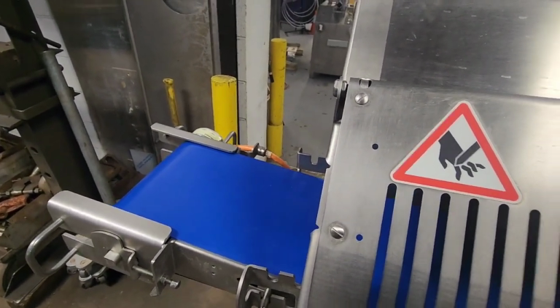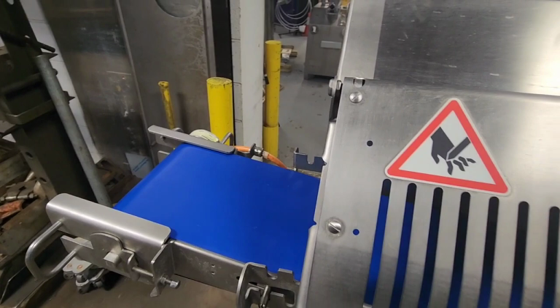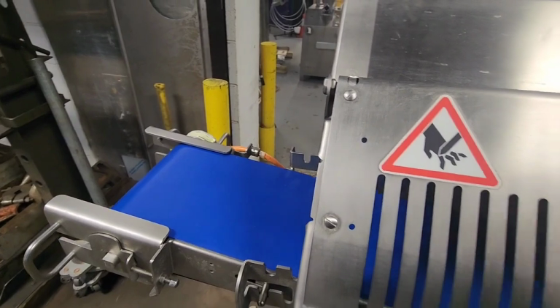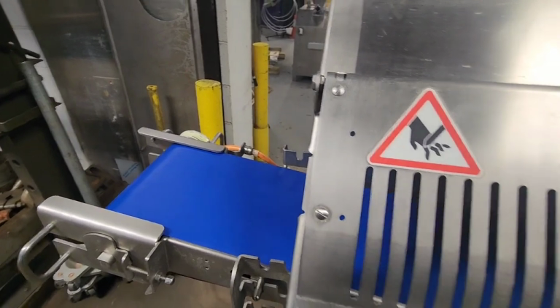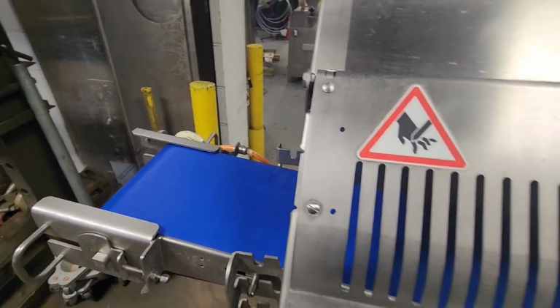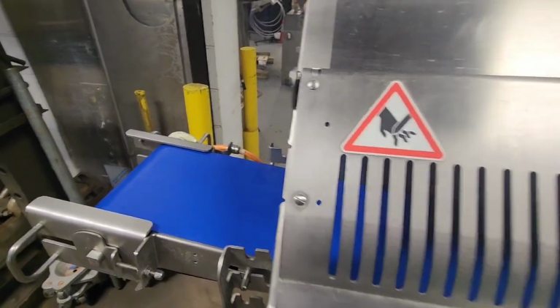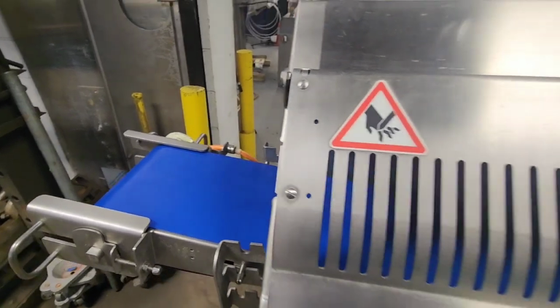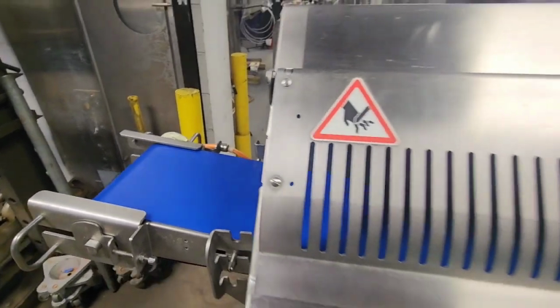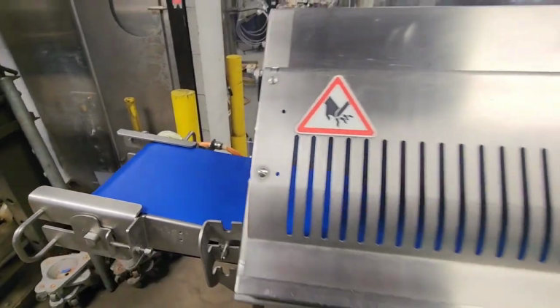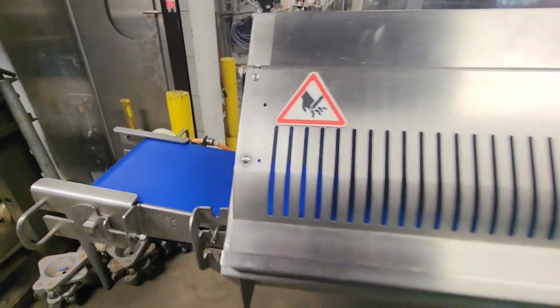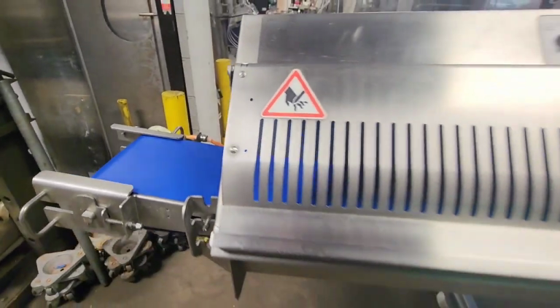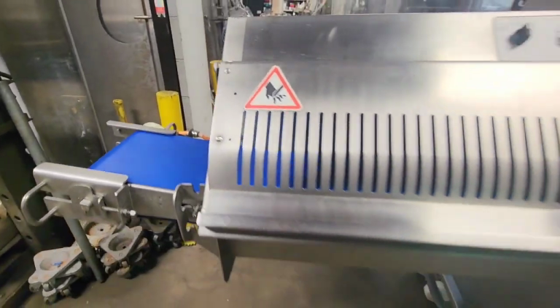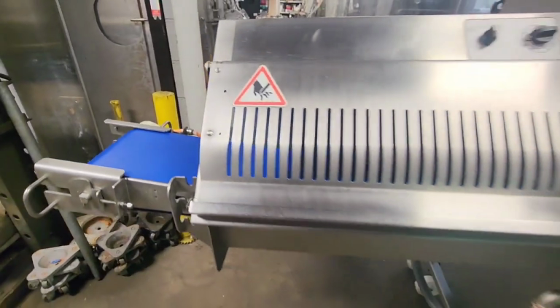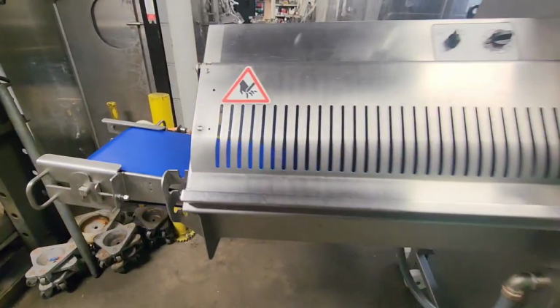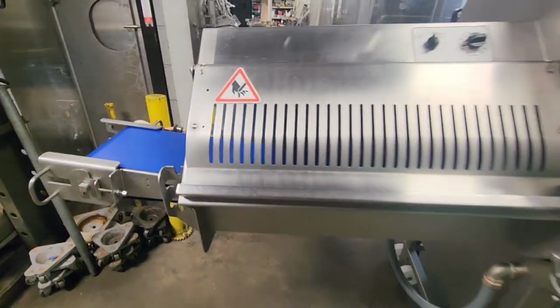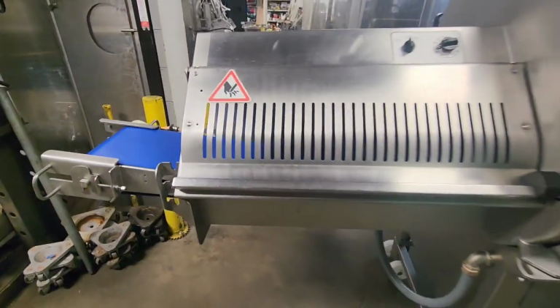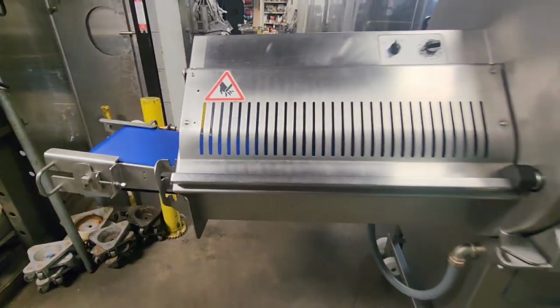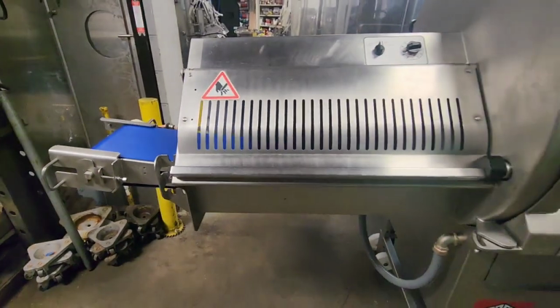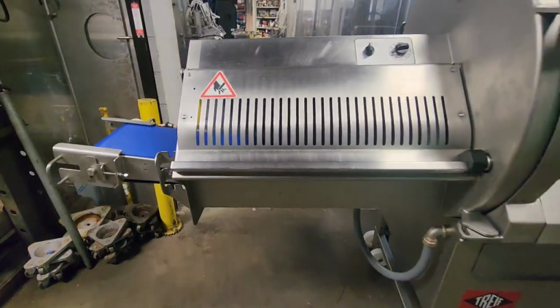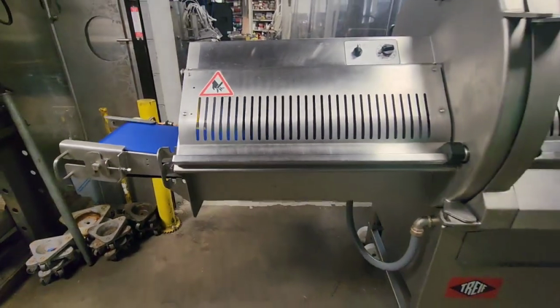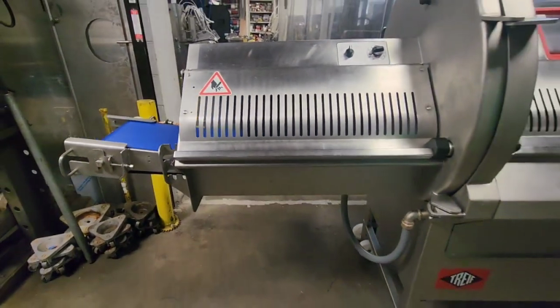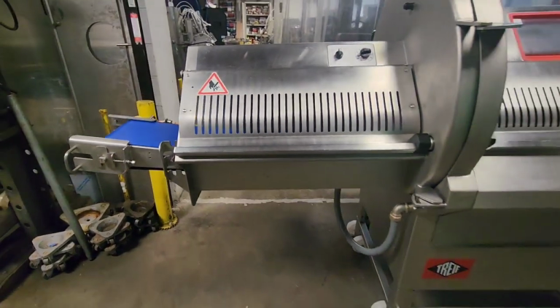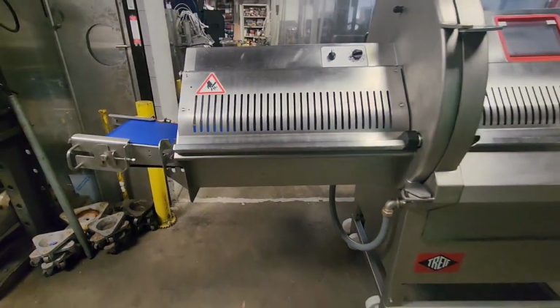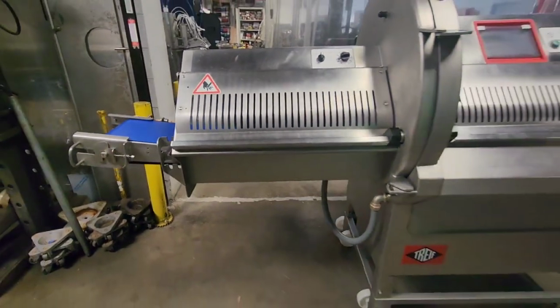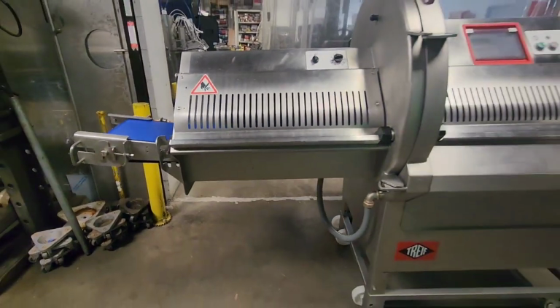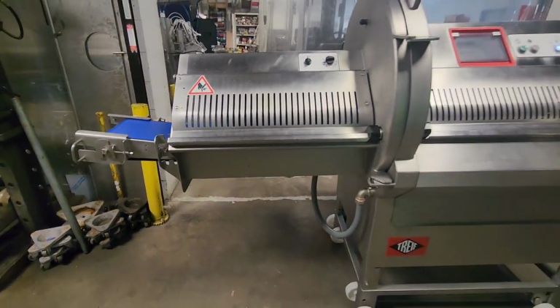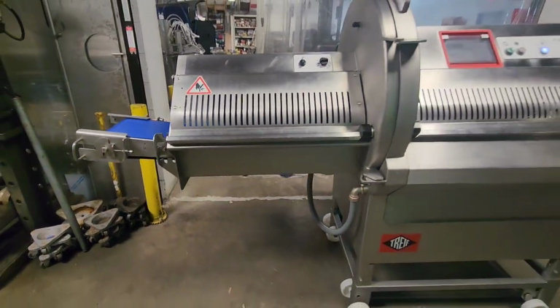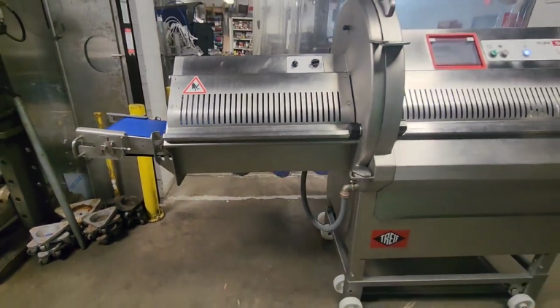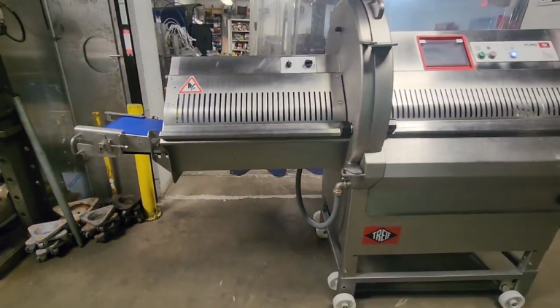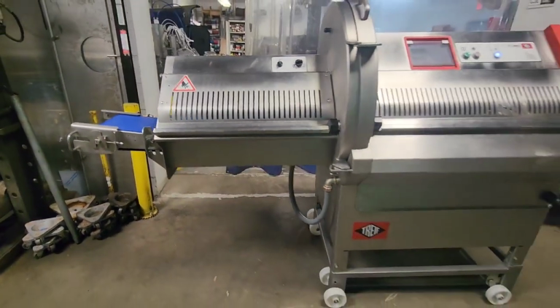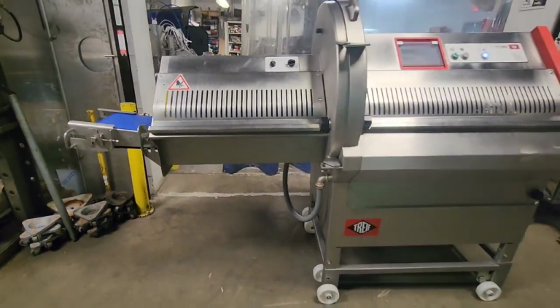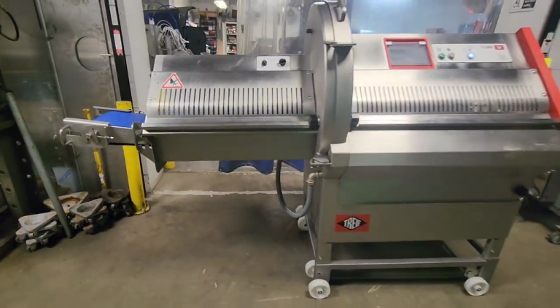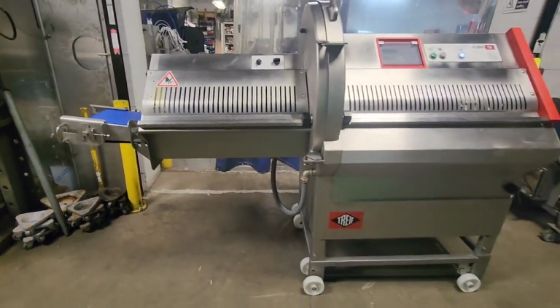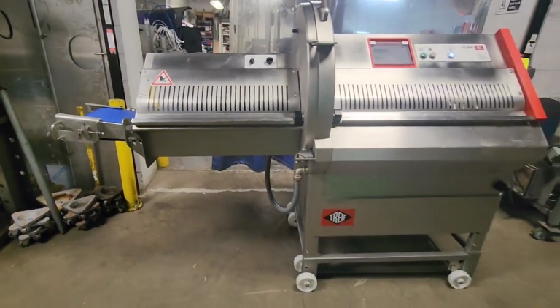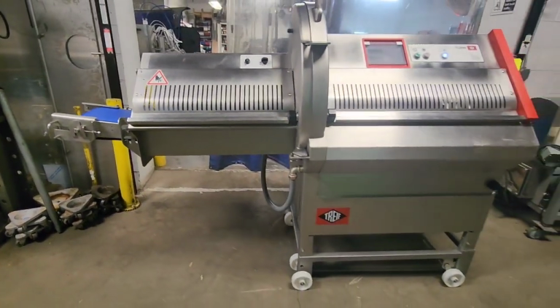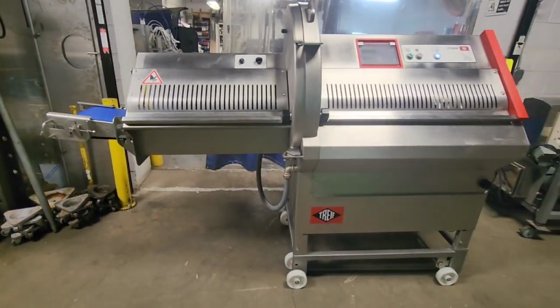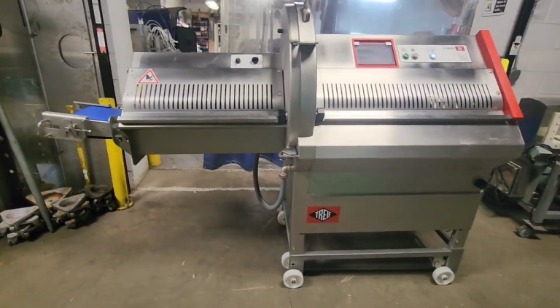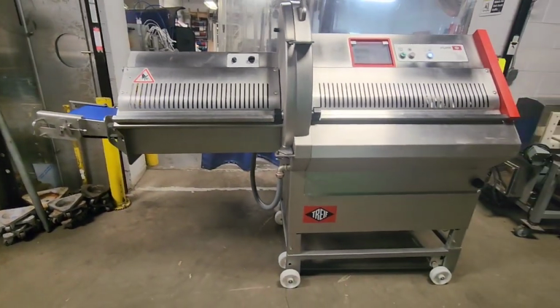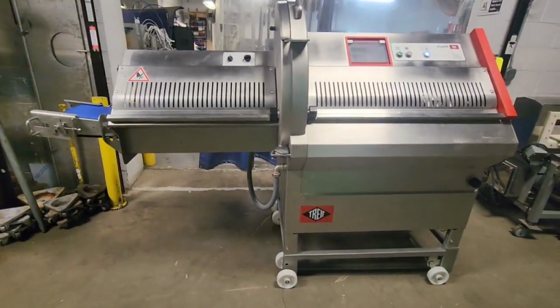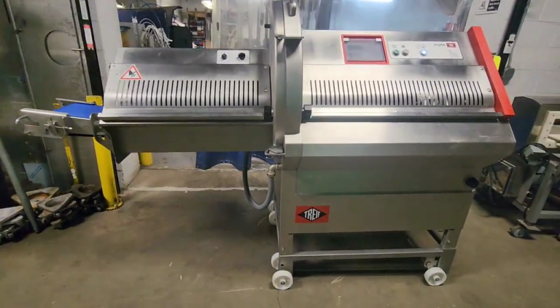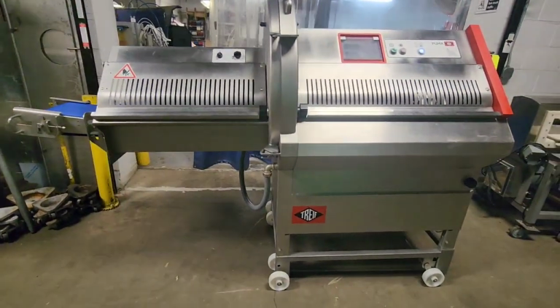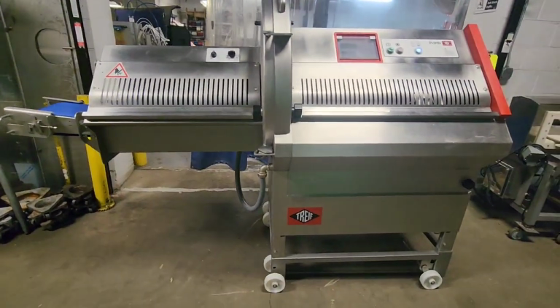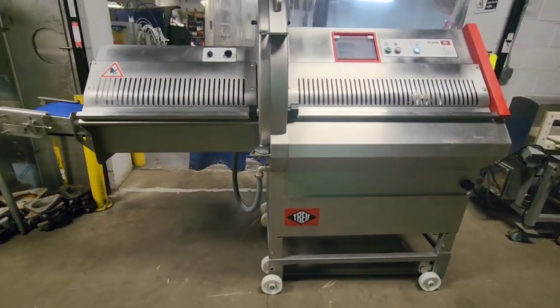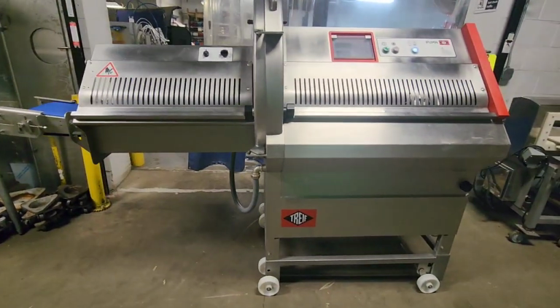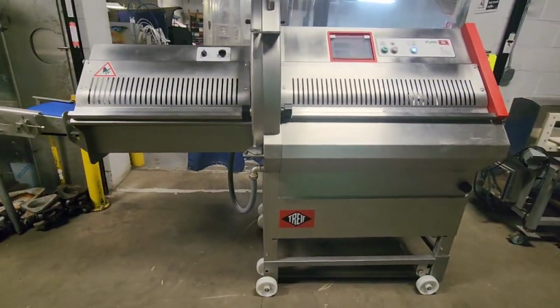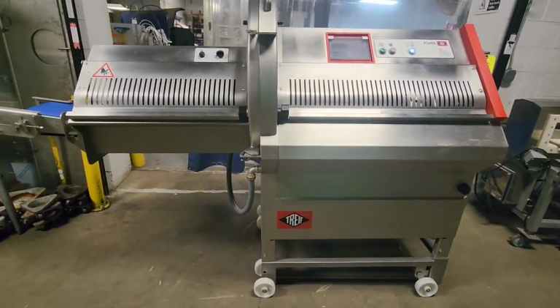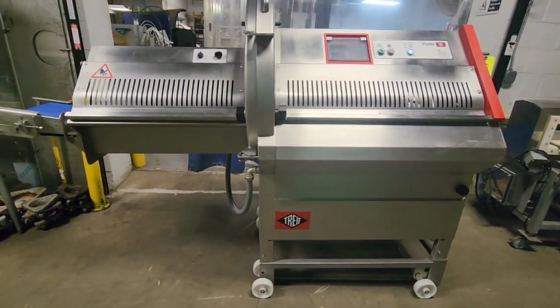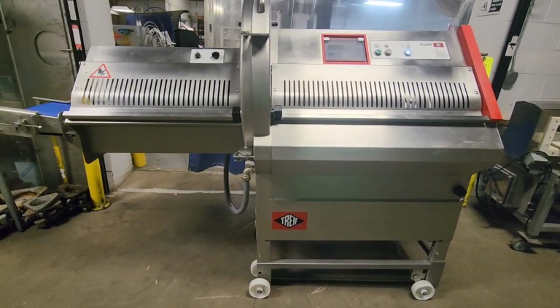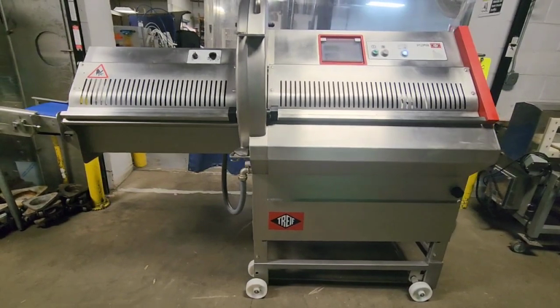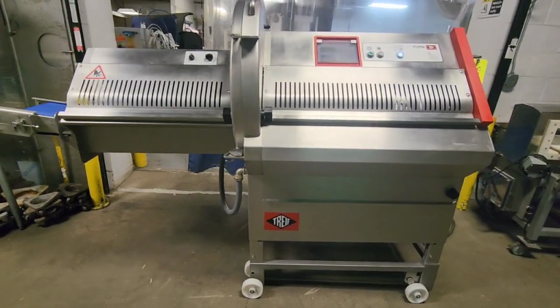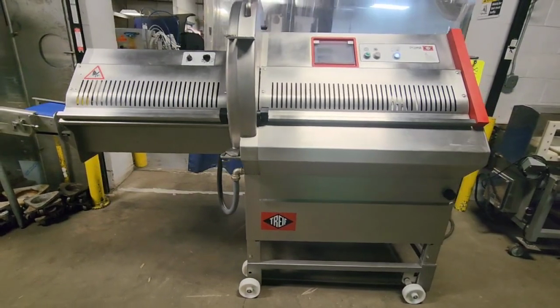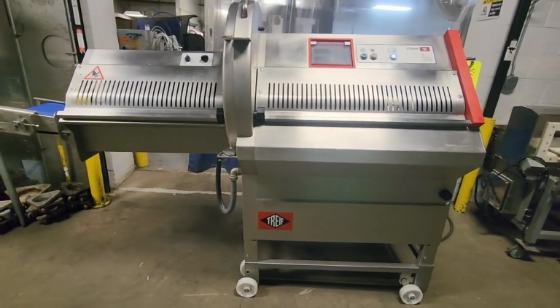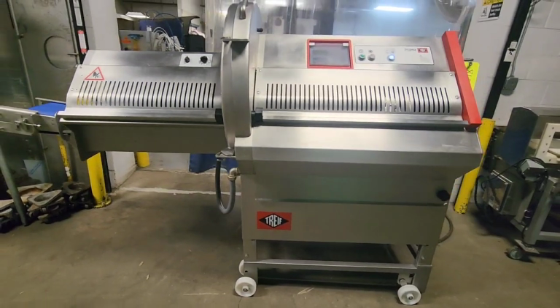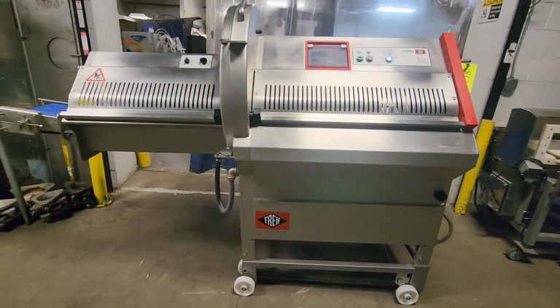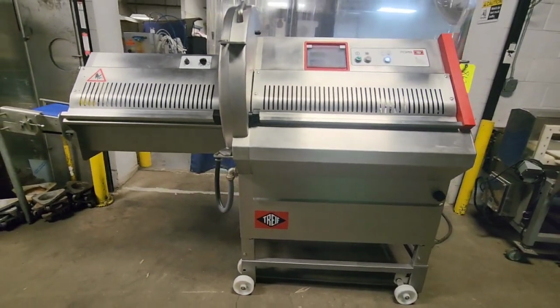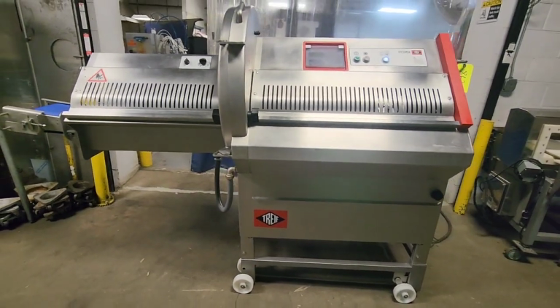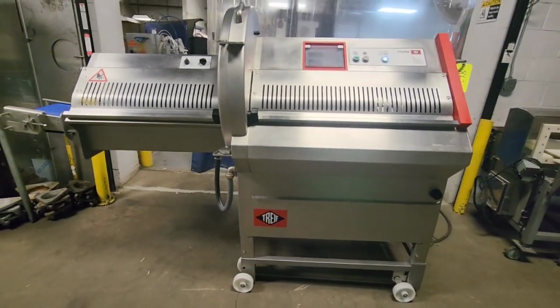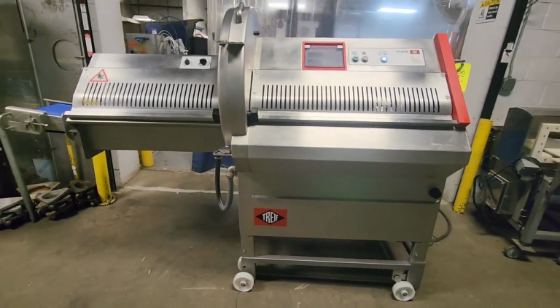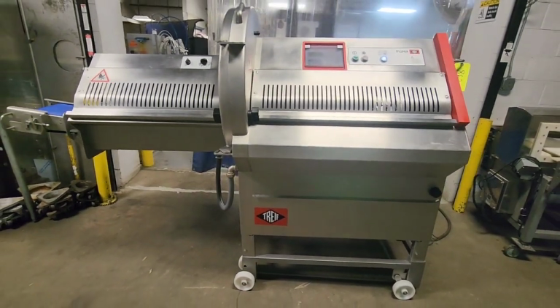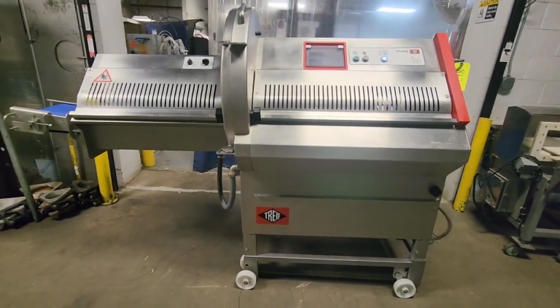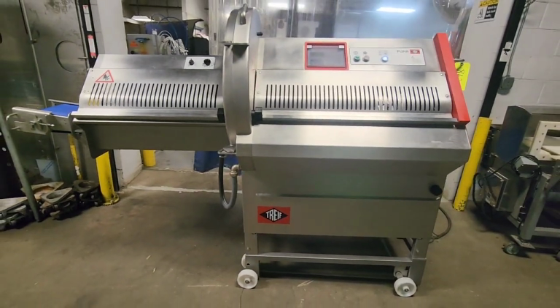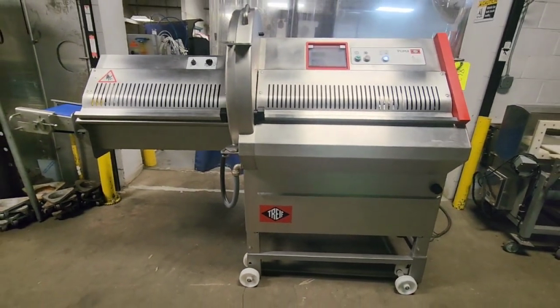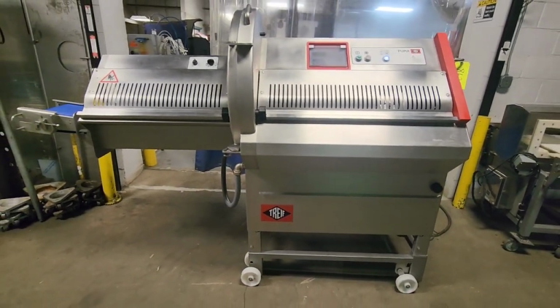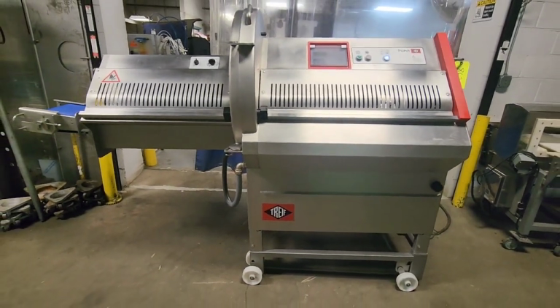Once again, this is a 2015 Treif Puma portion cutter from M&M Equipment.